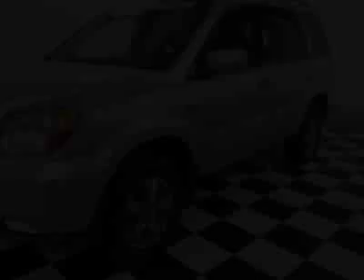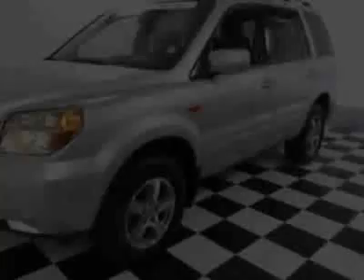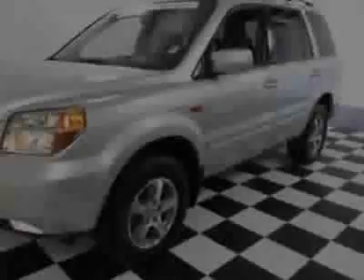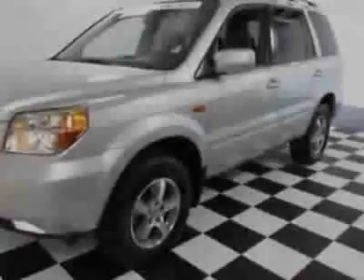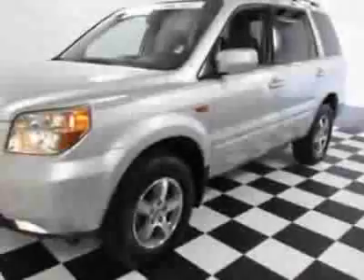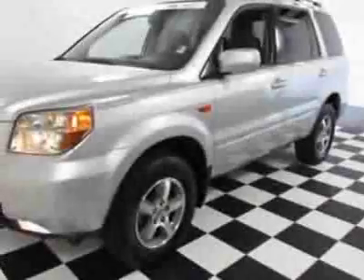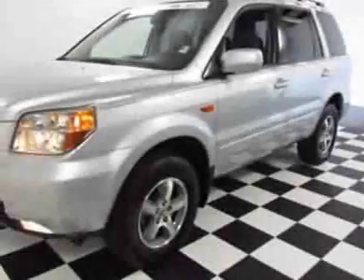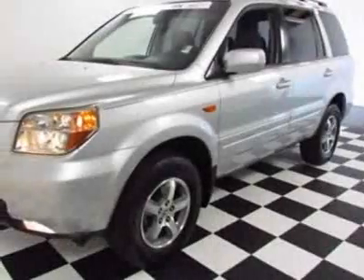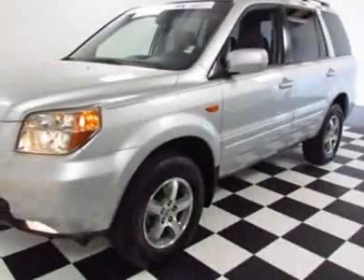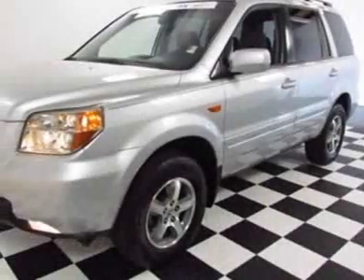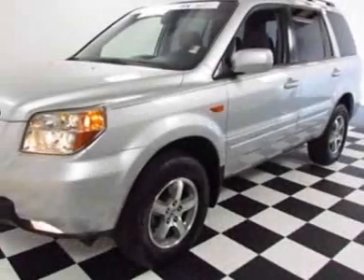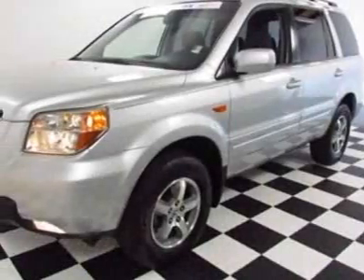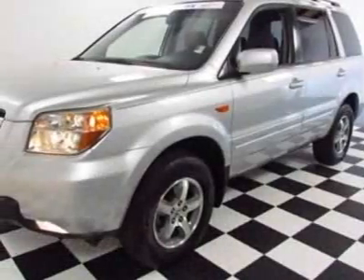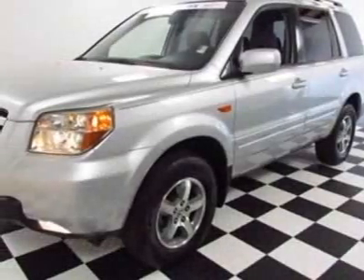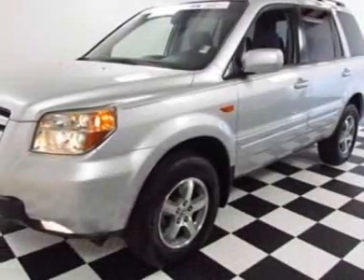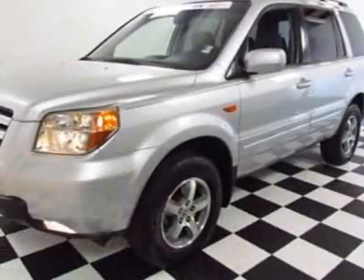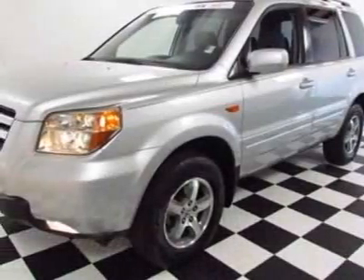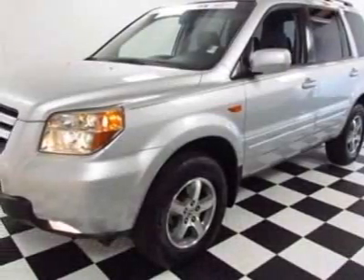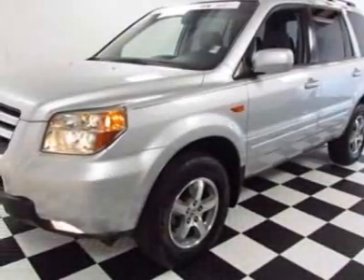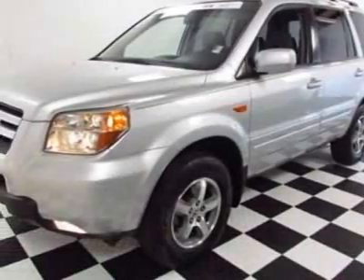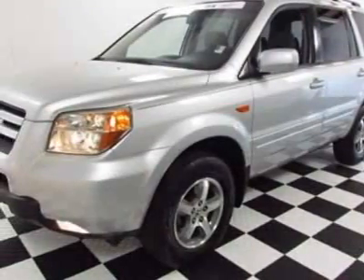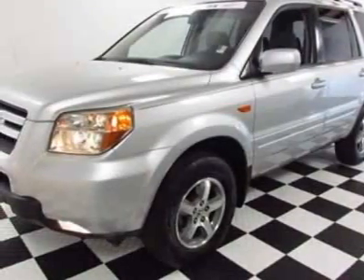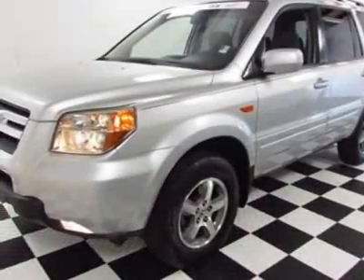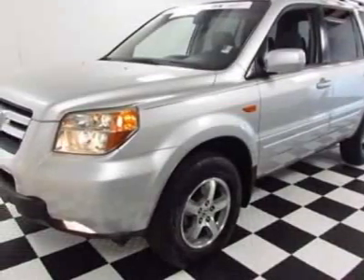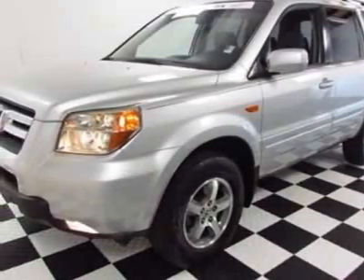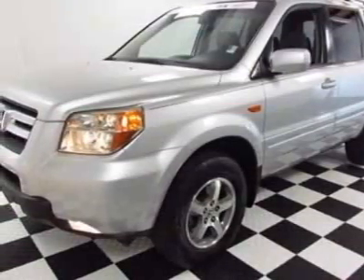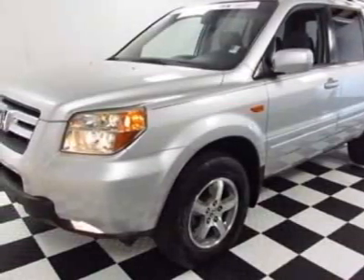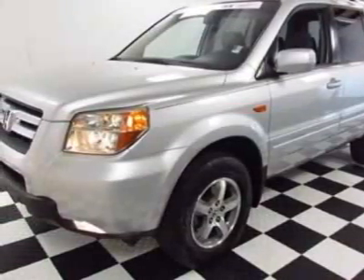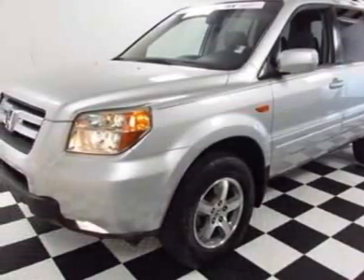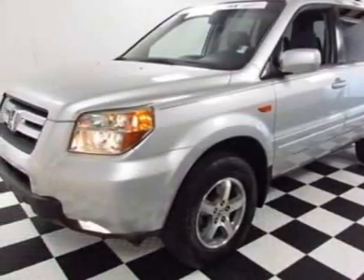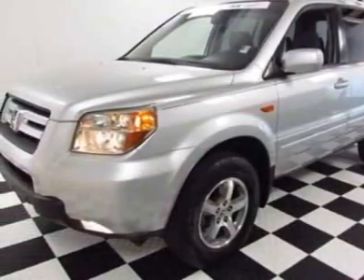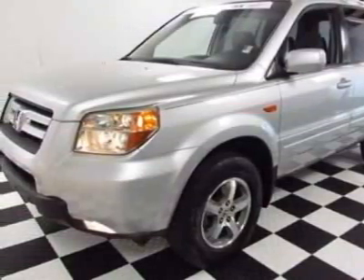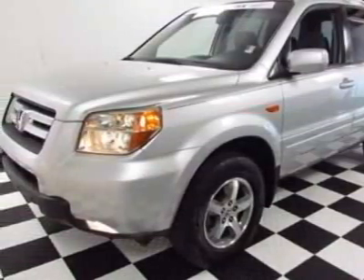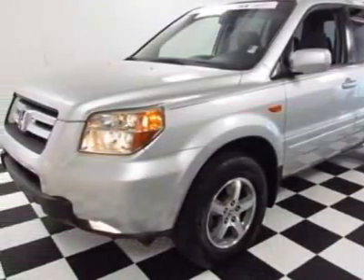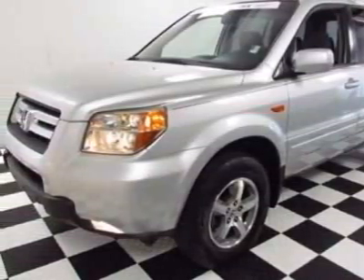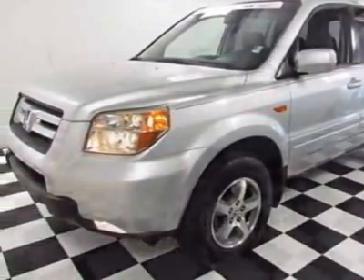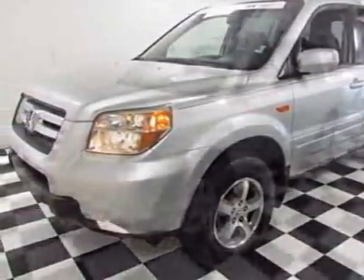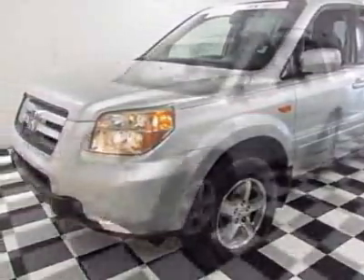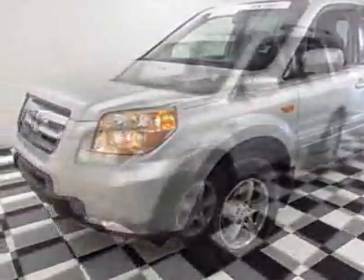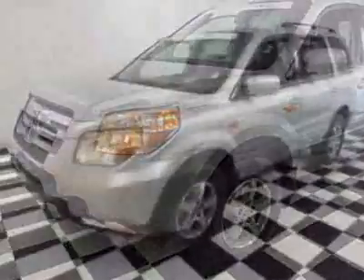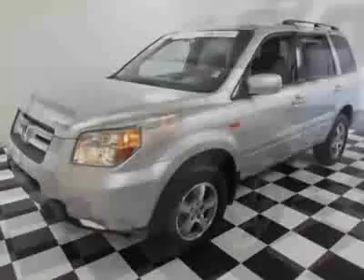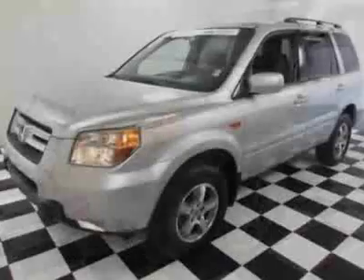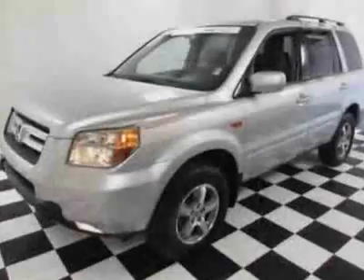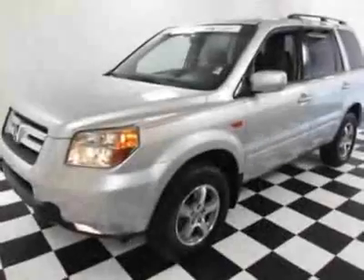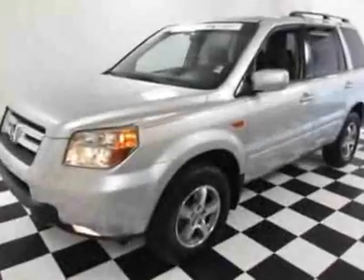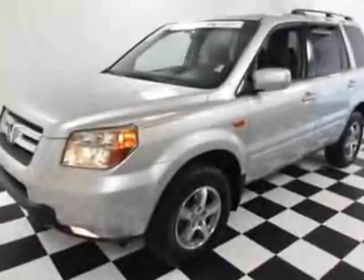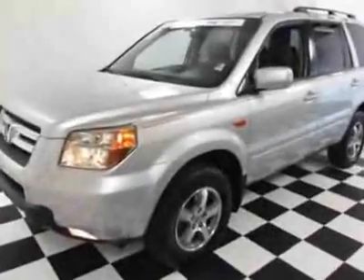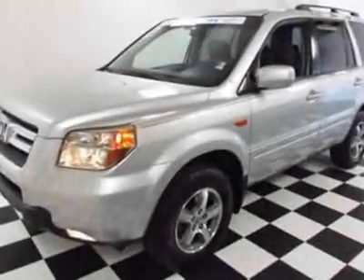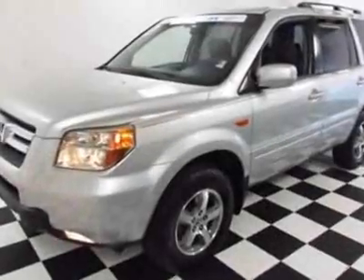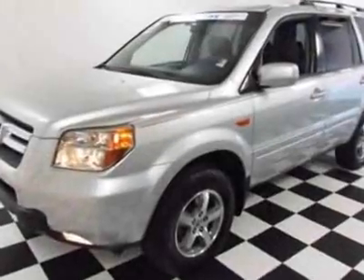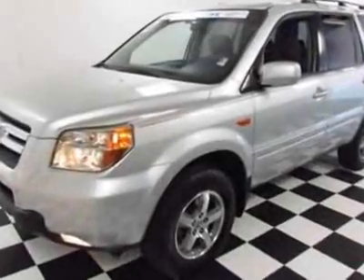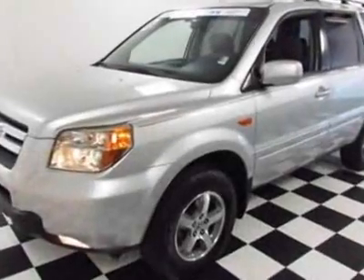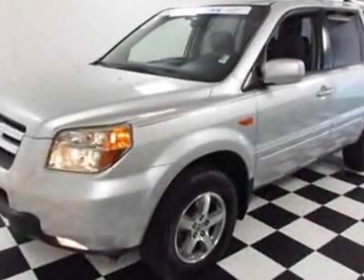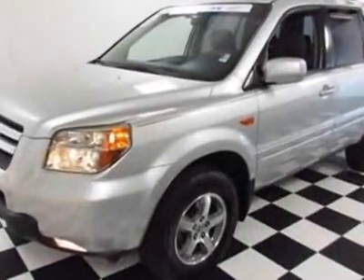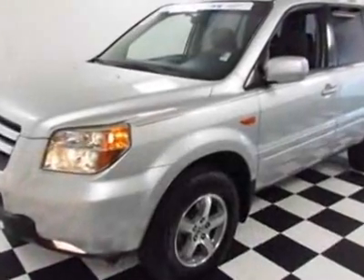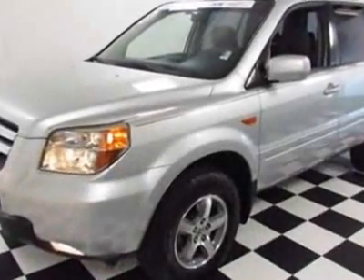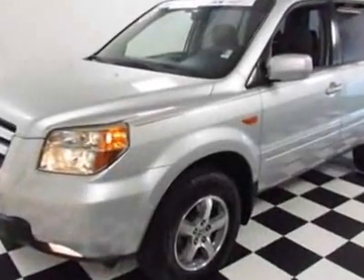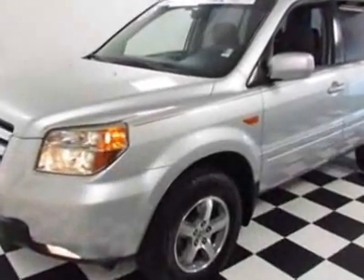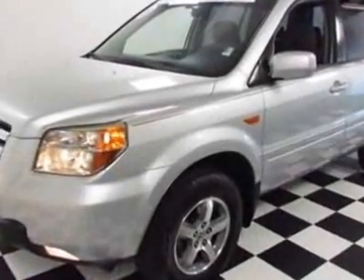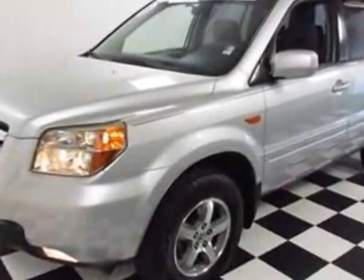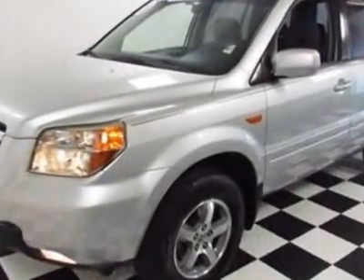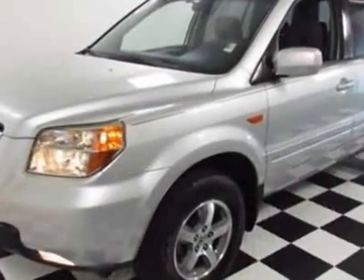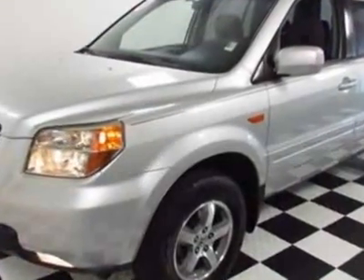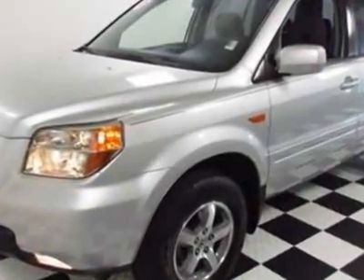Come take a look at the certified pre-owned 2006 Honda Pilot. This Pilot has just under 70,000 miles.